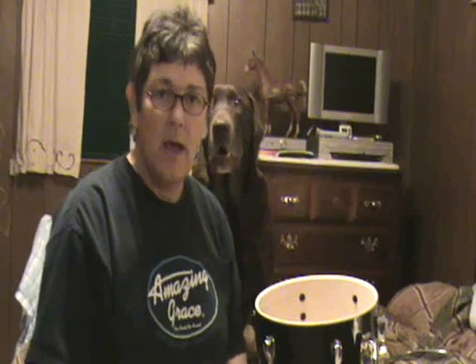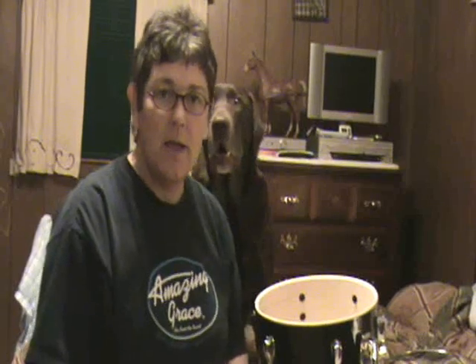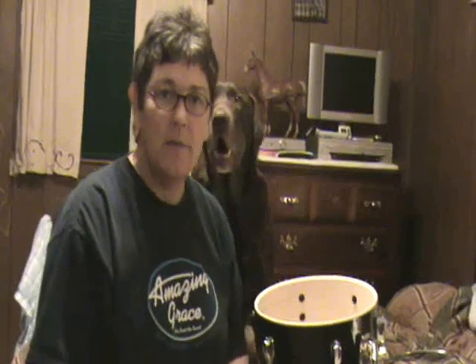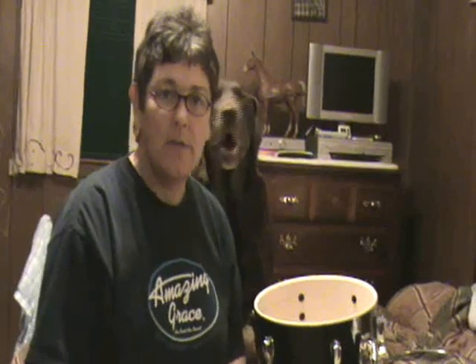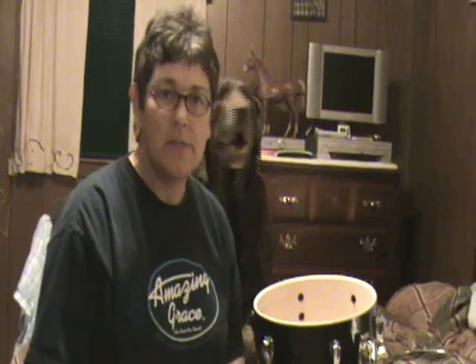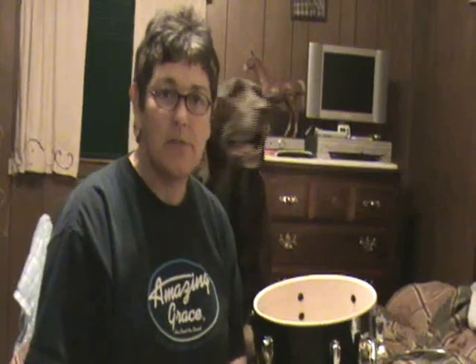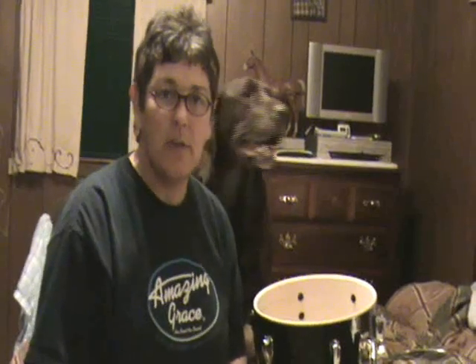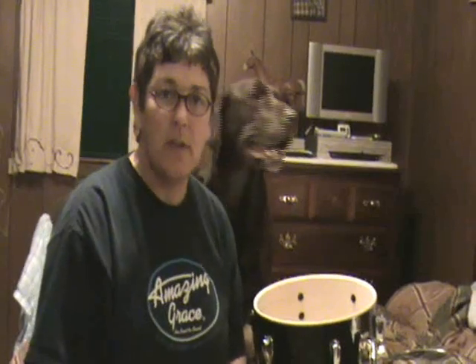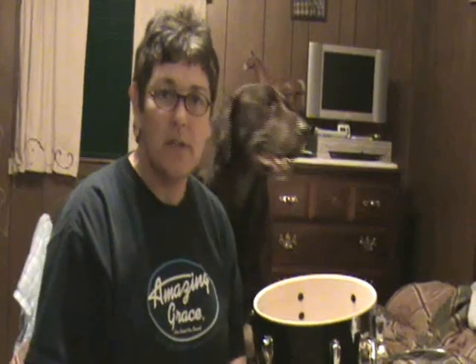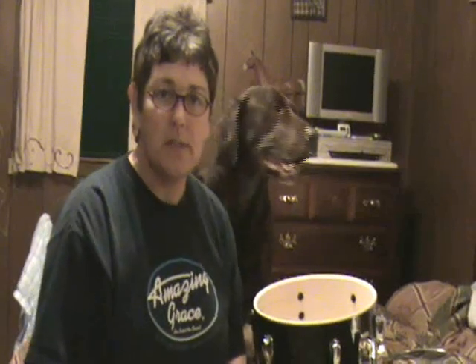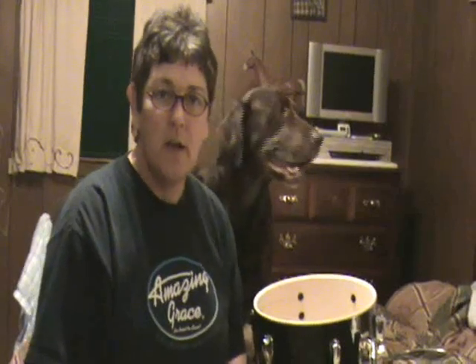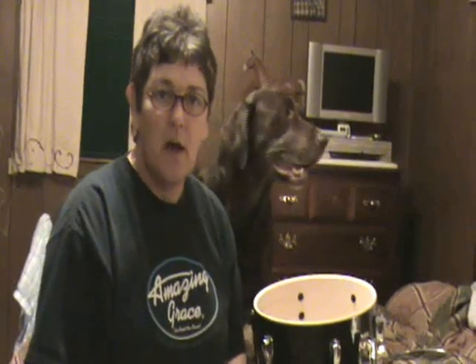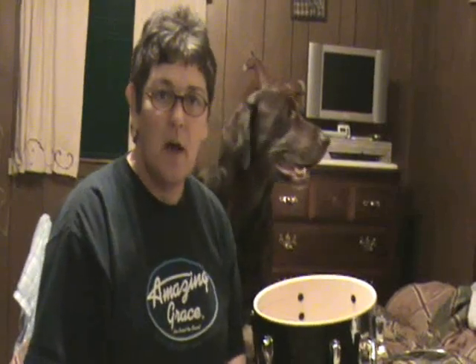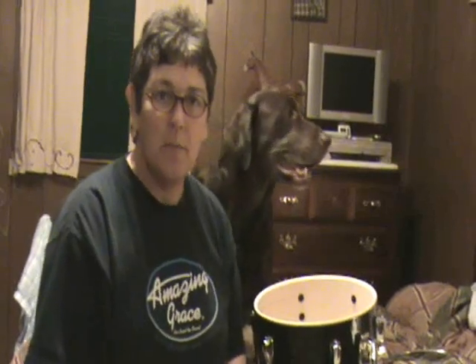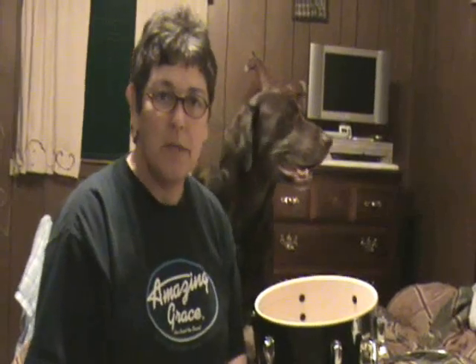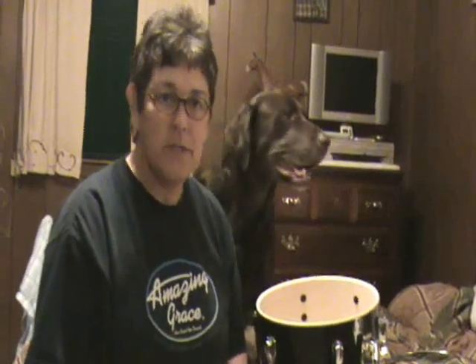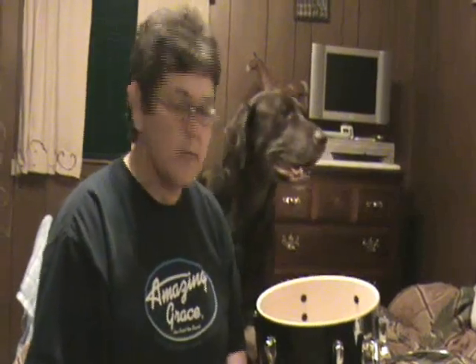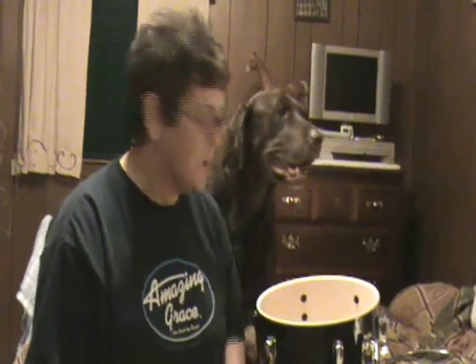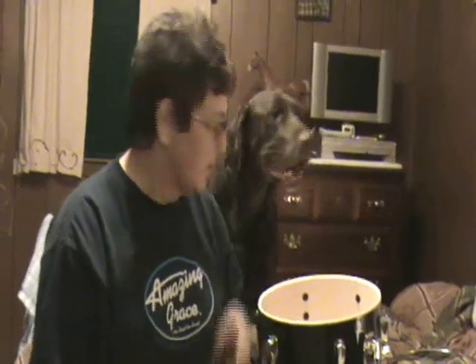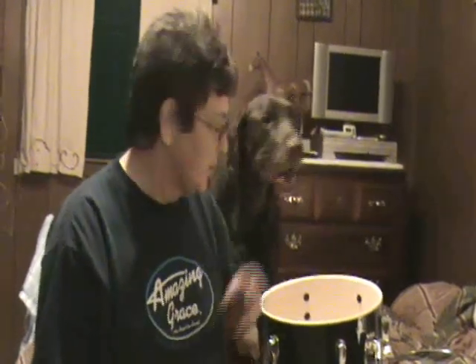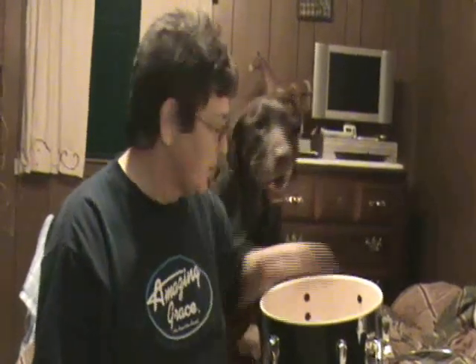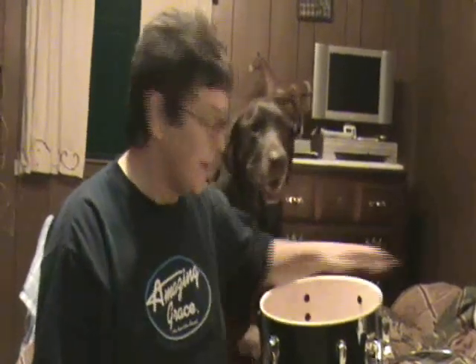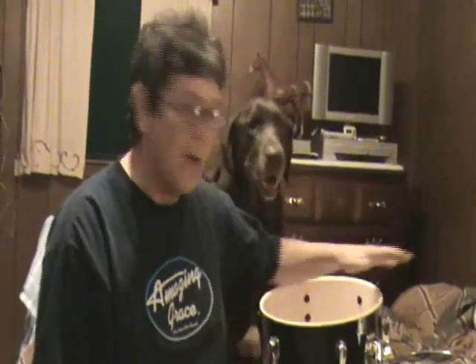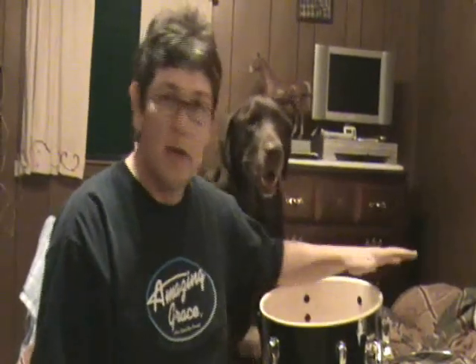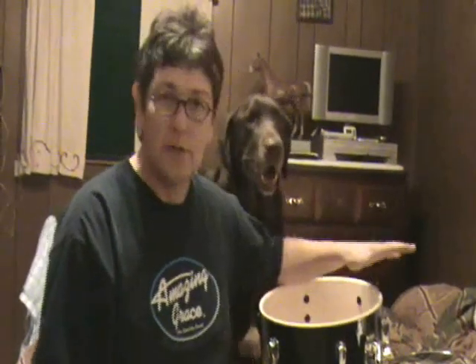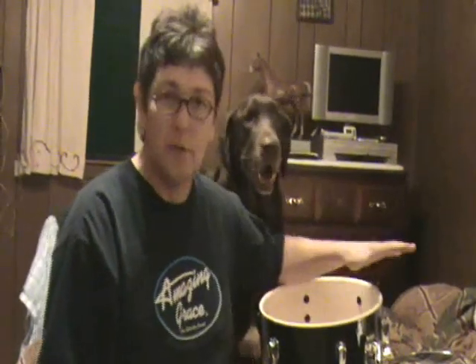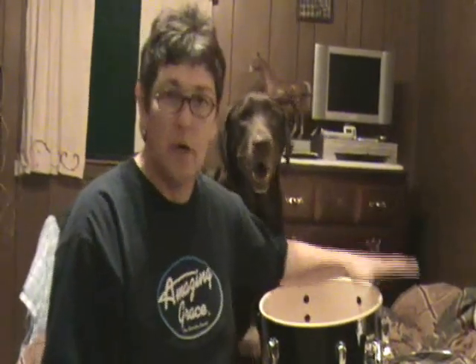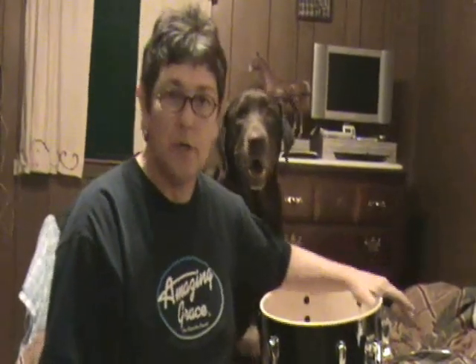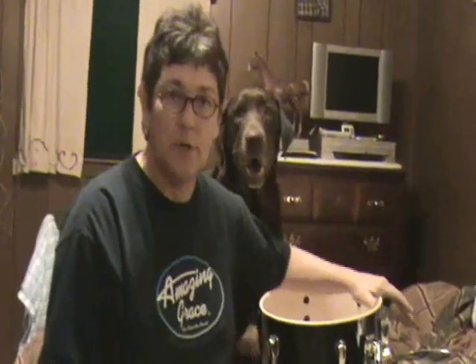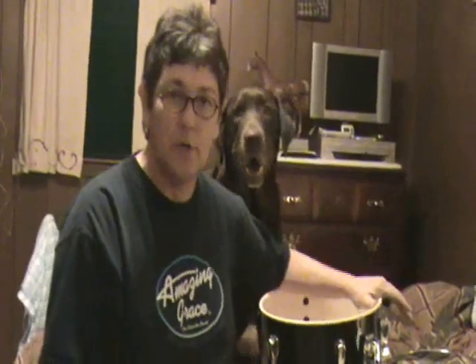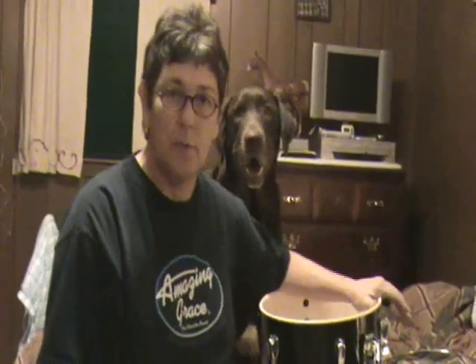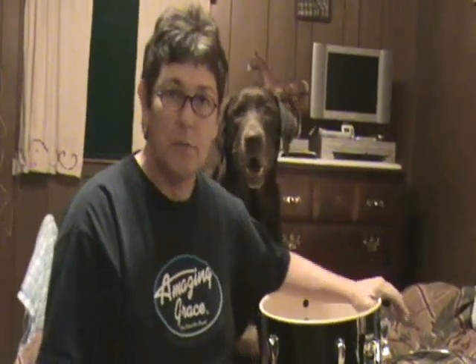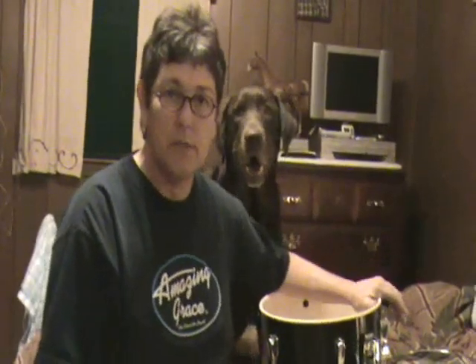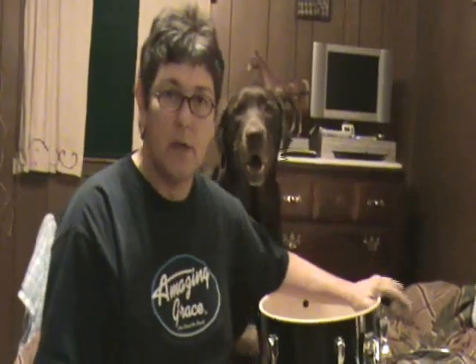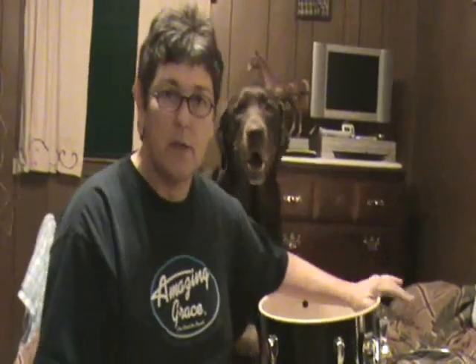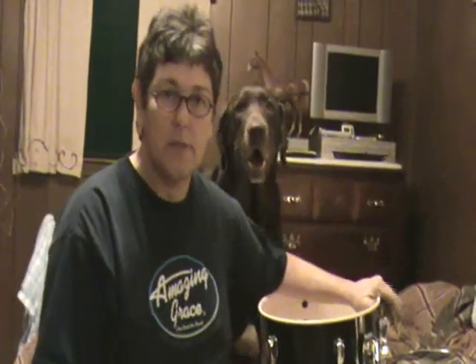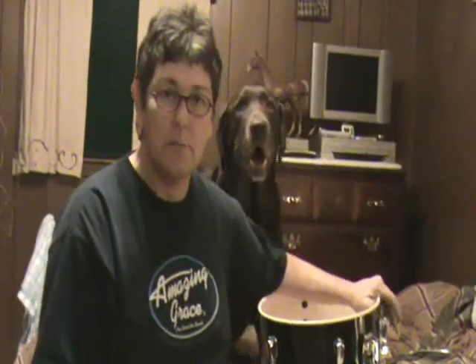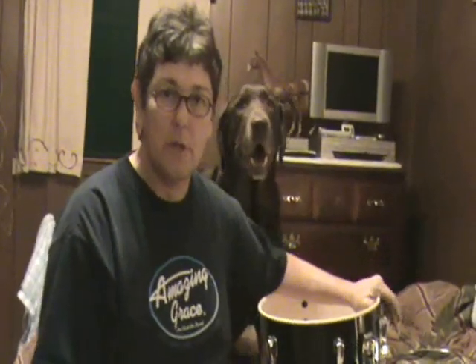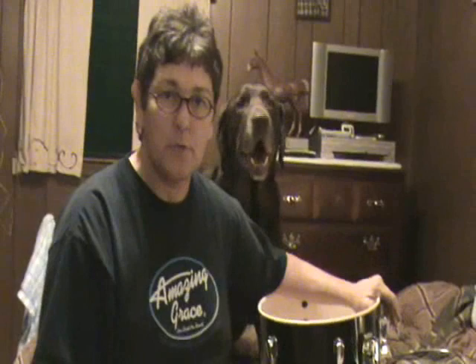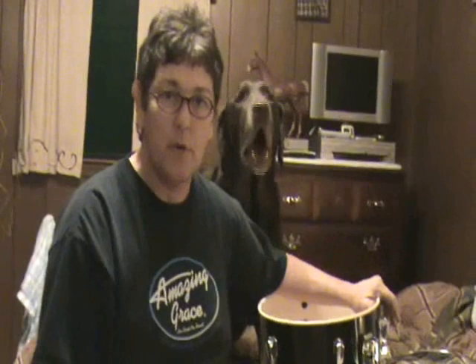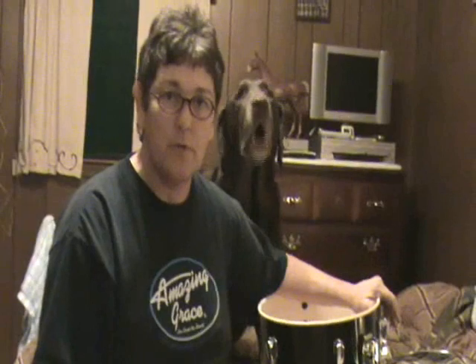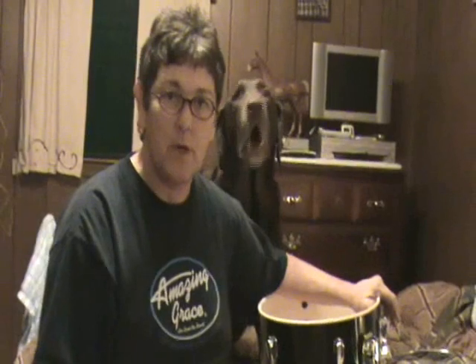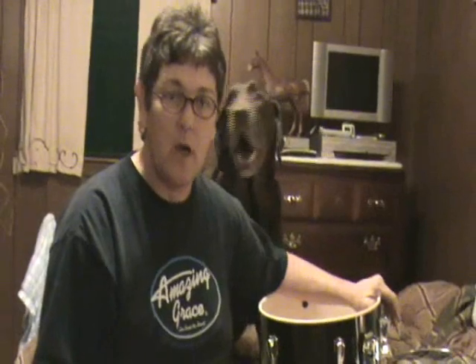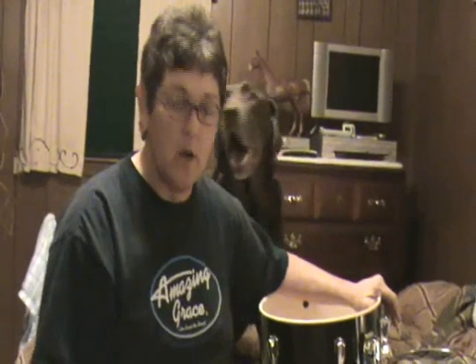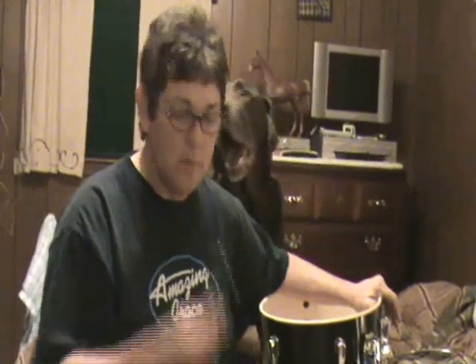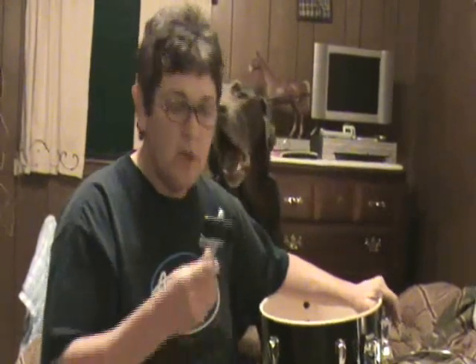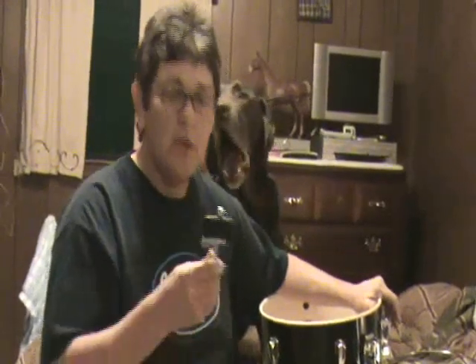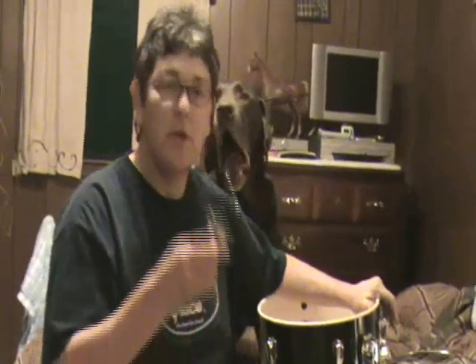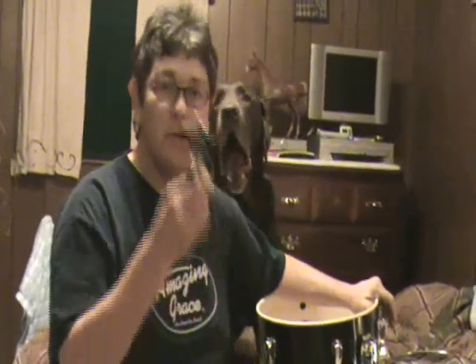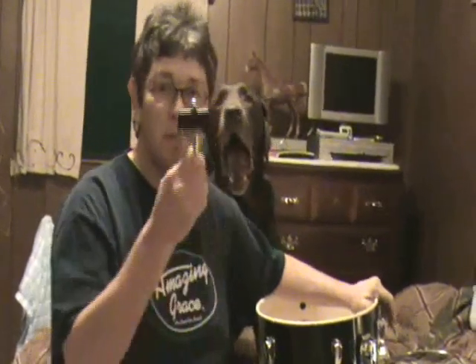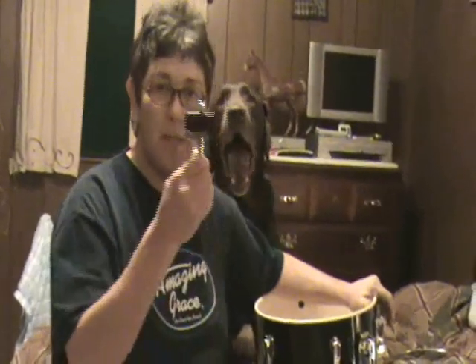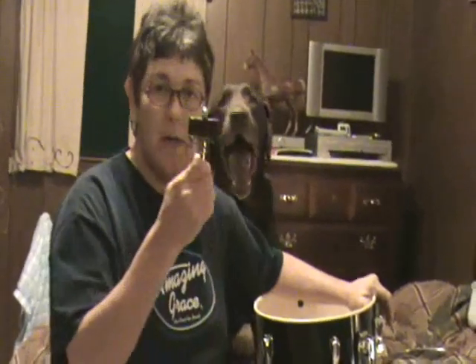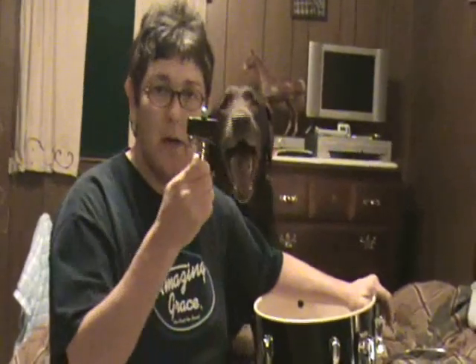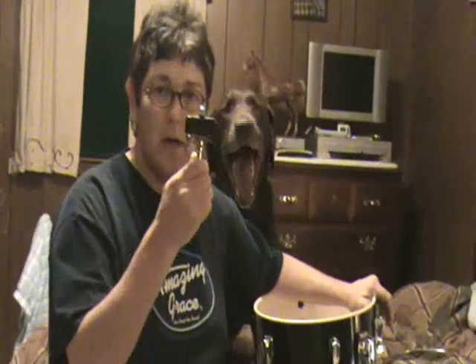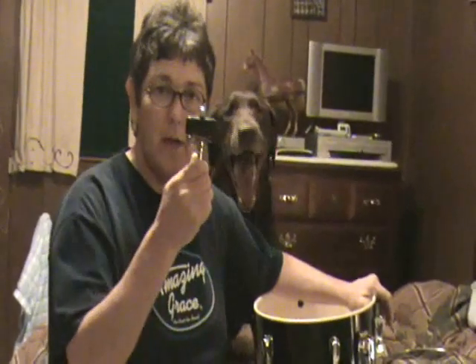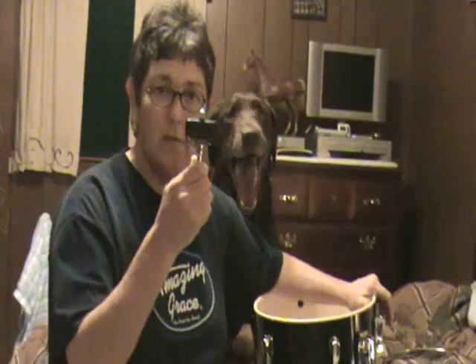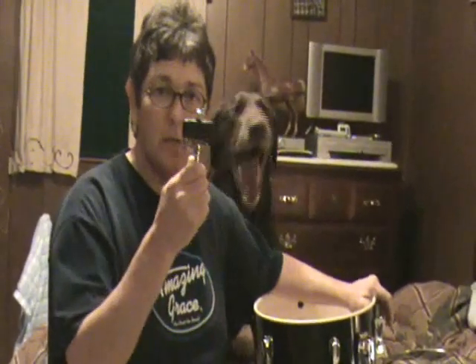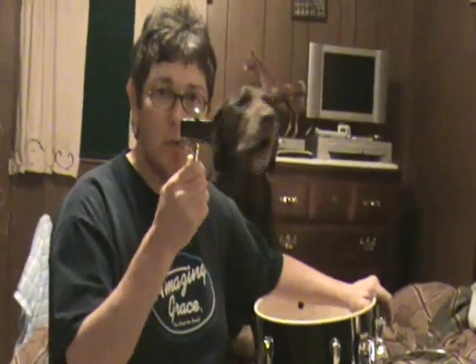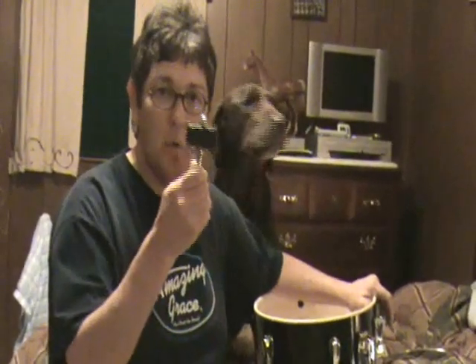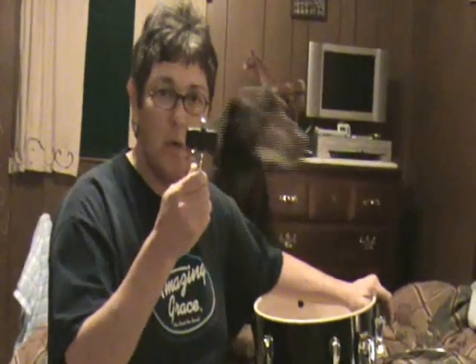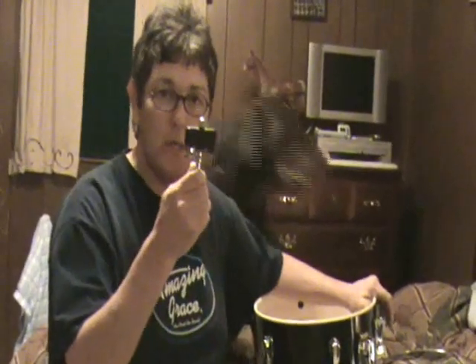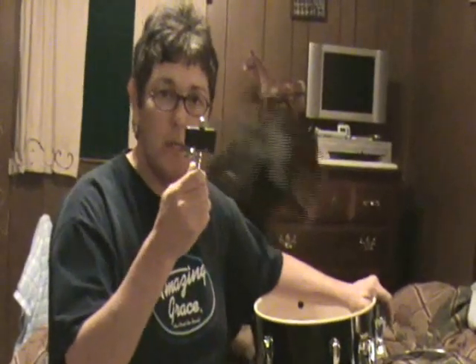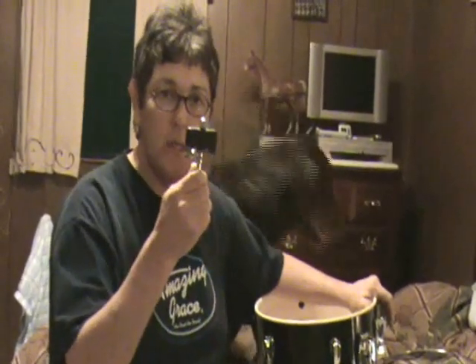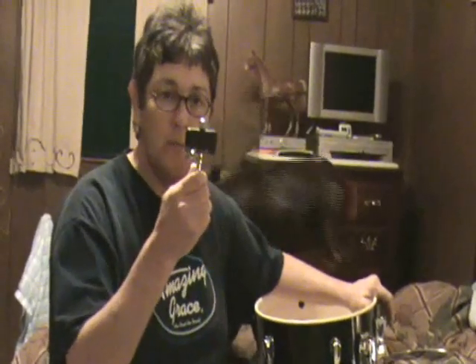Hey, this is Phyllis. Me and Jesse are going to show you how to tune up this 10x12 Tom using the Evans Torque Key.